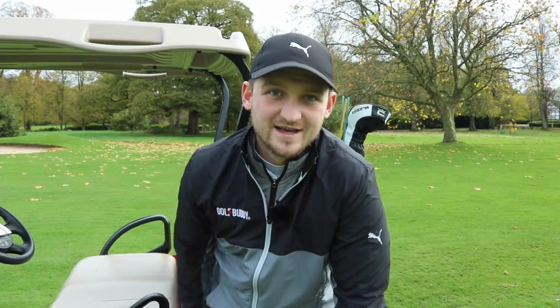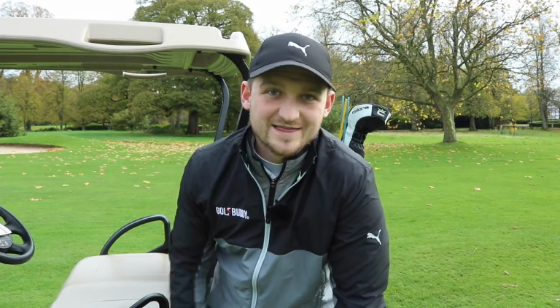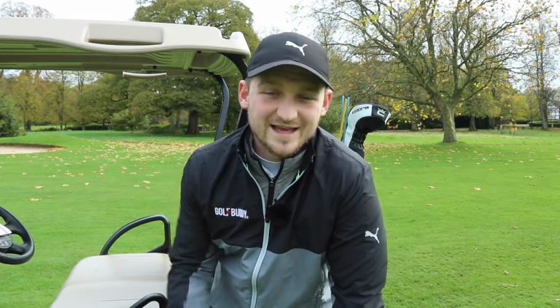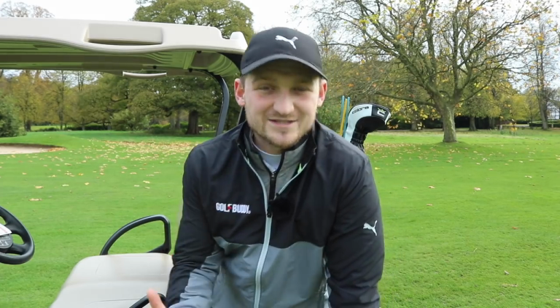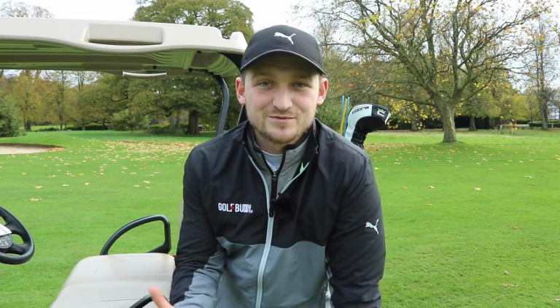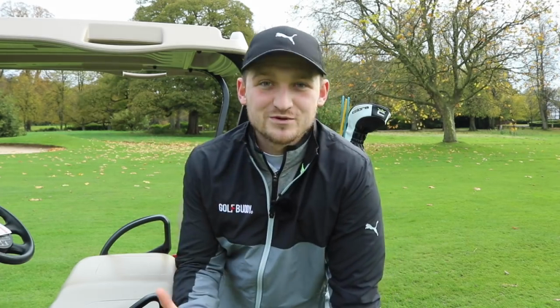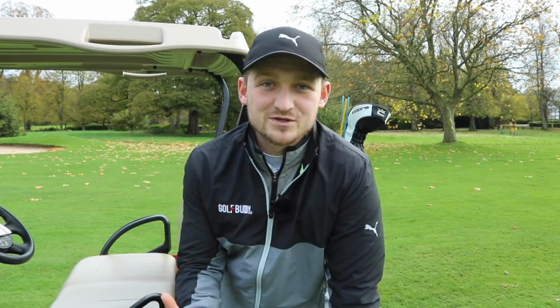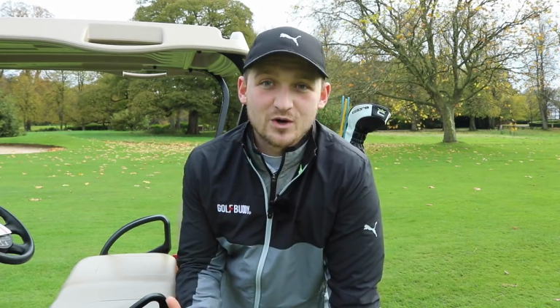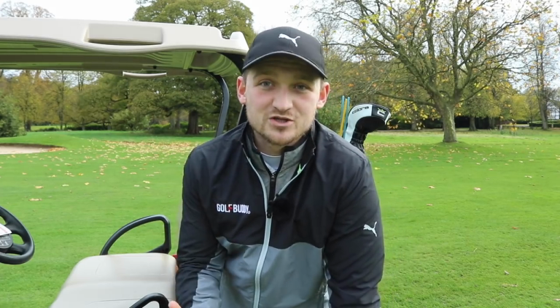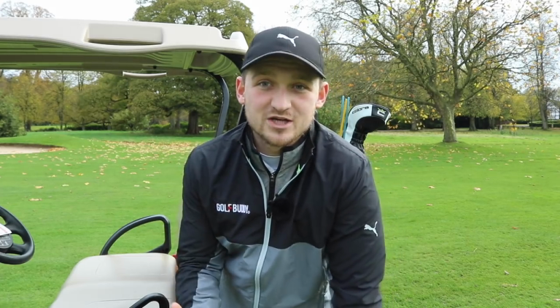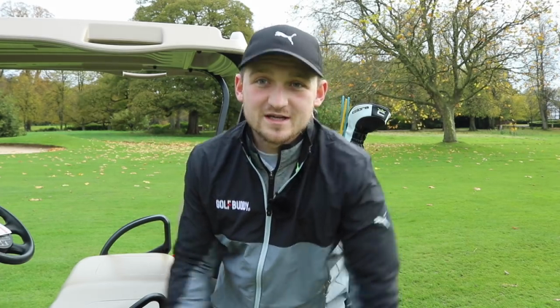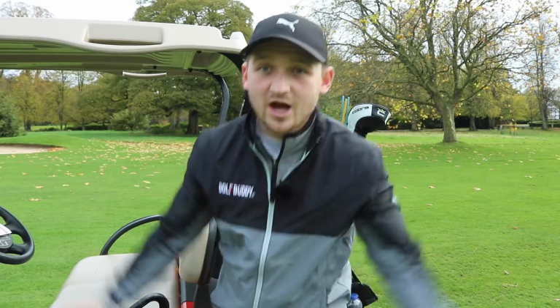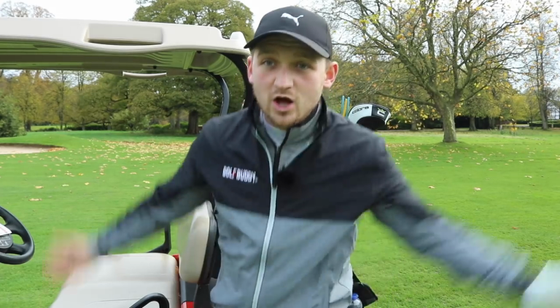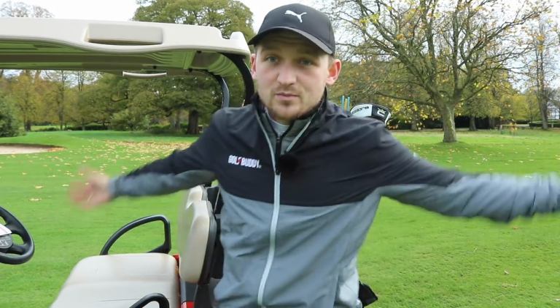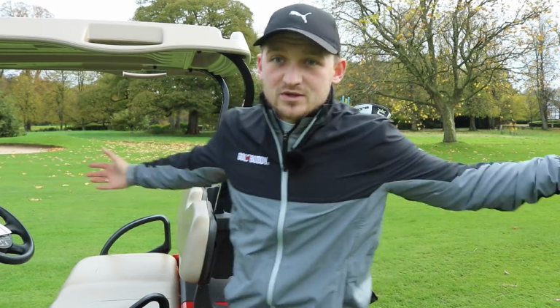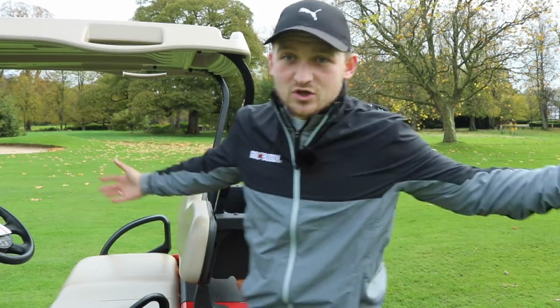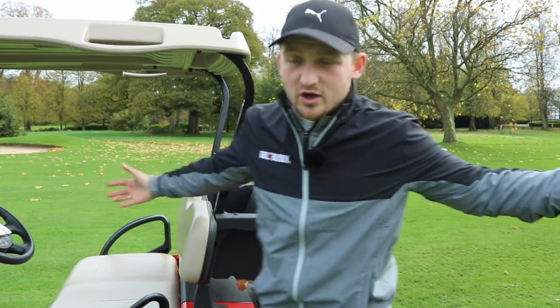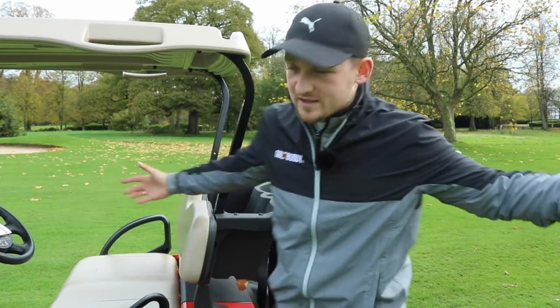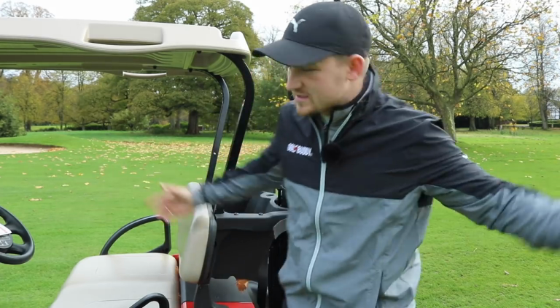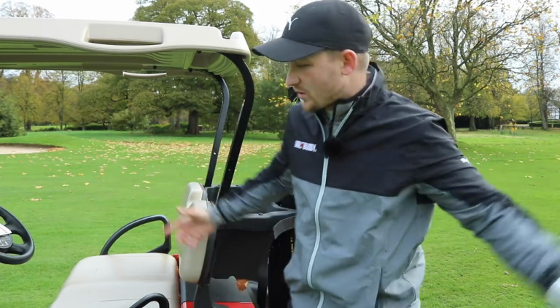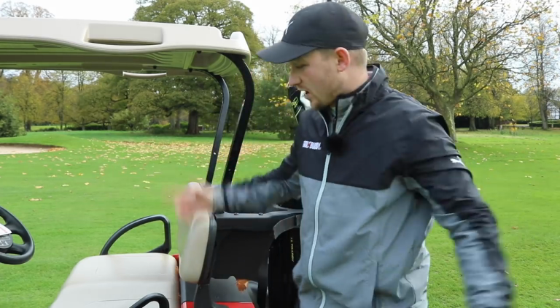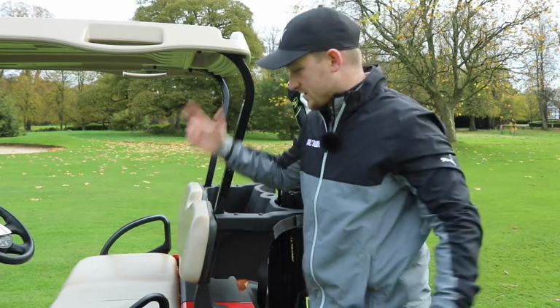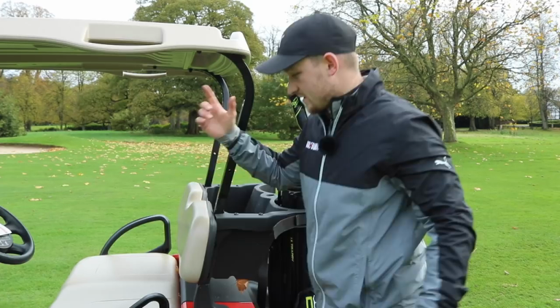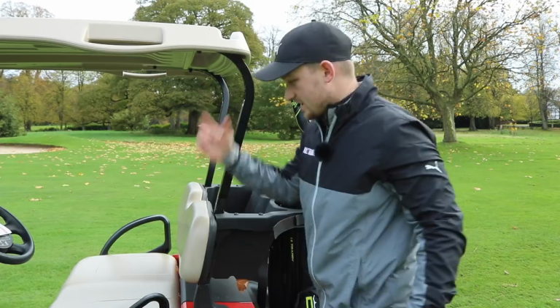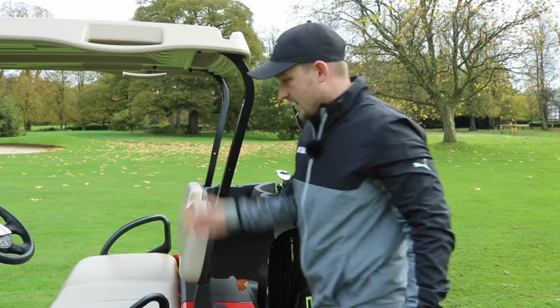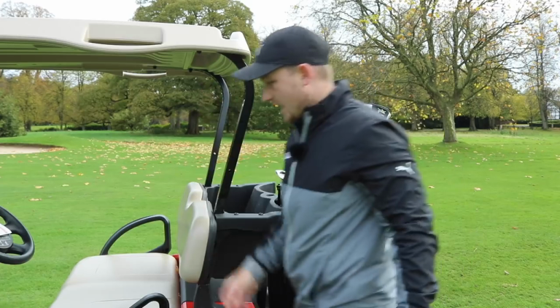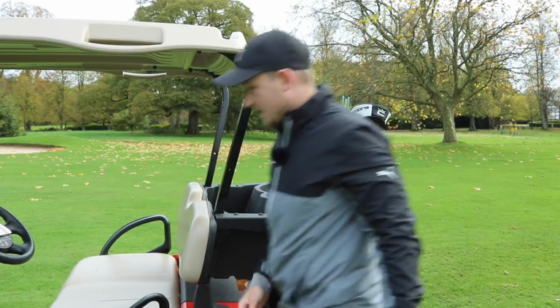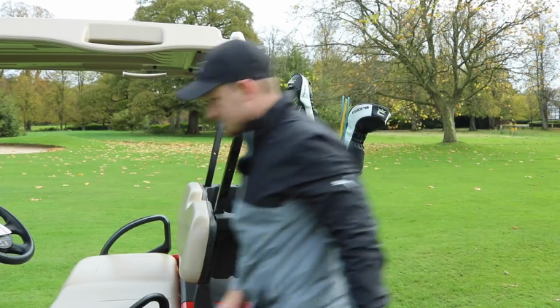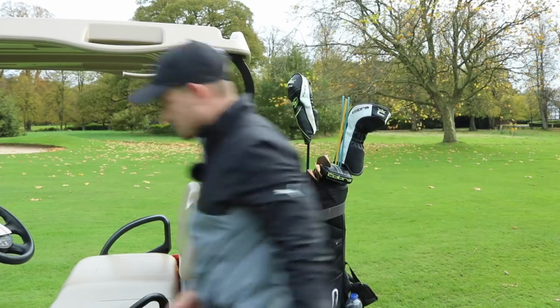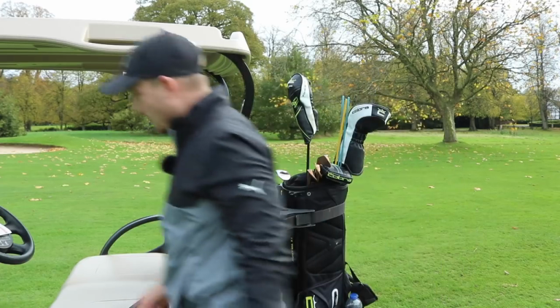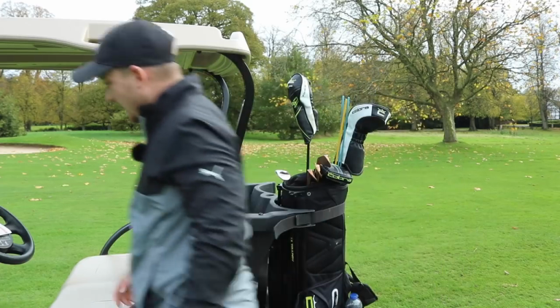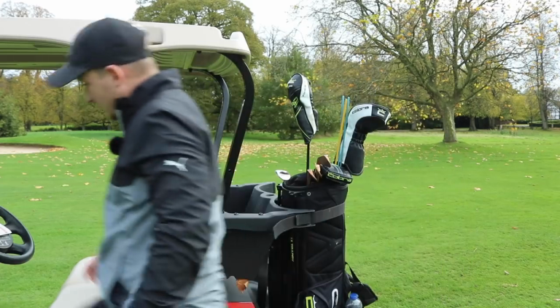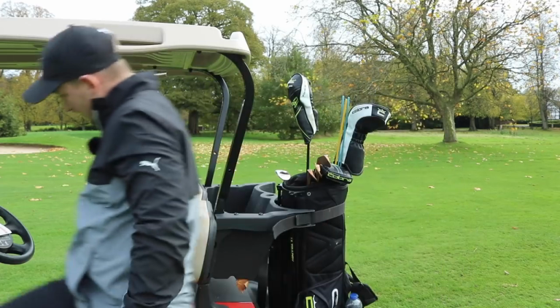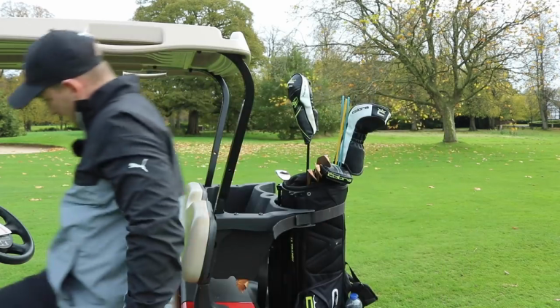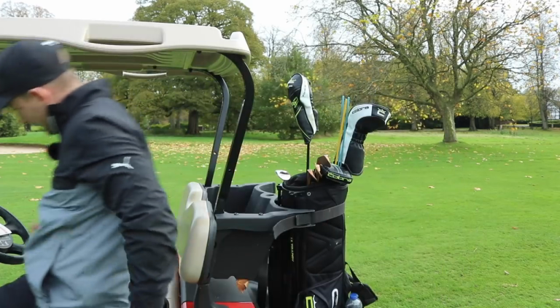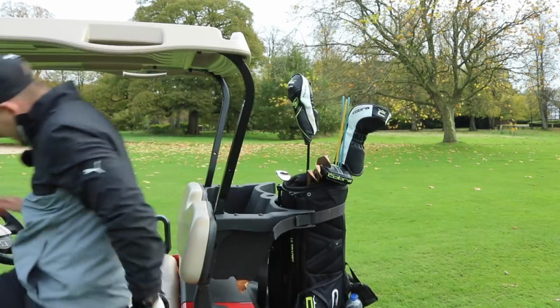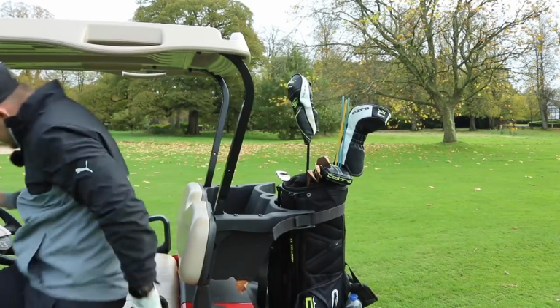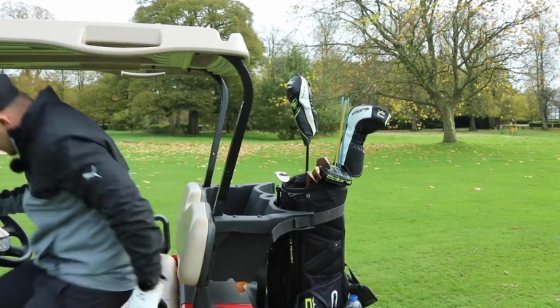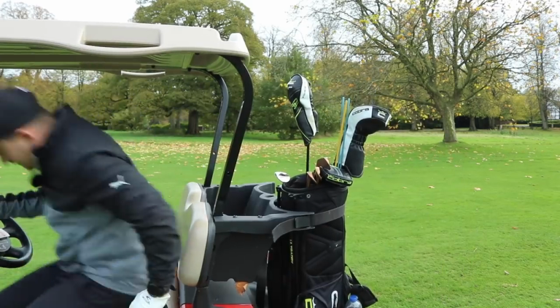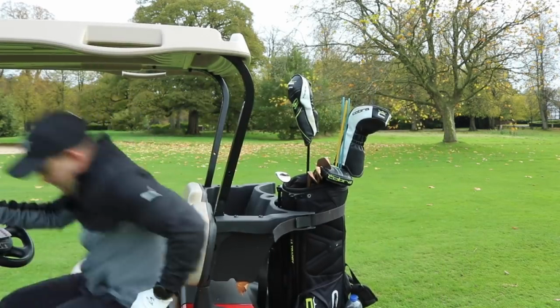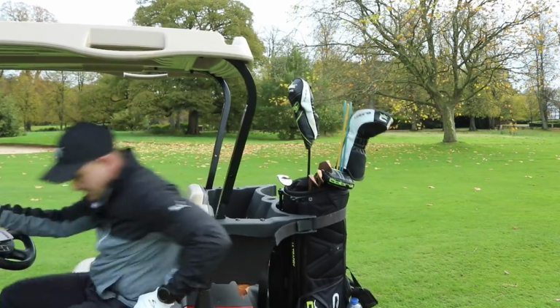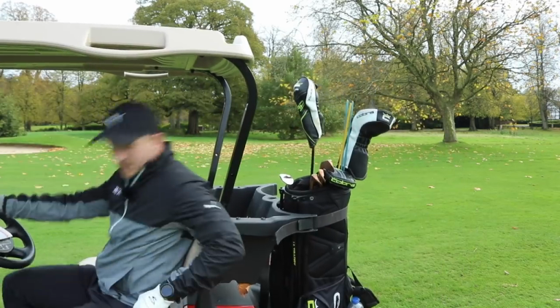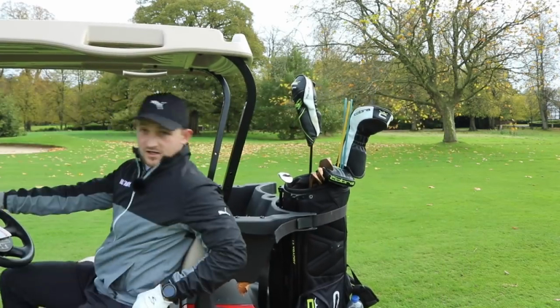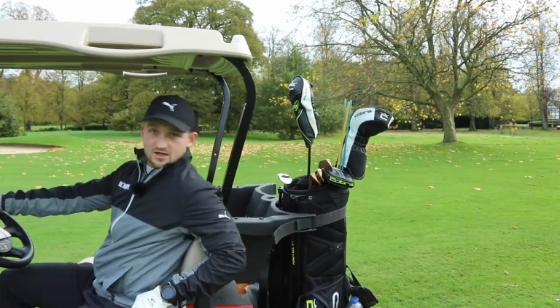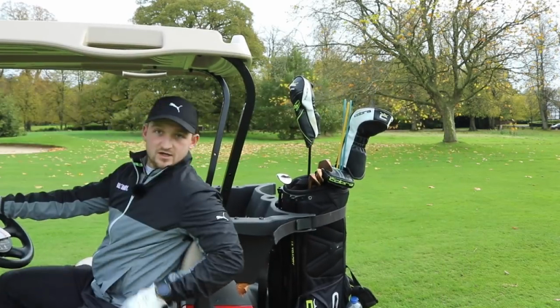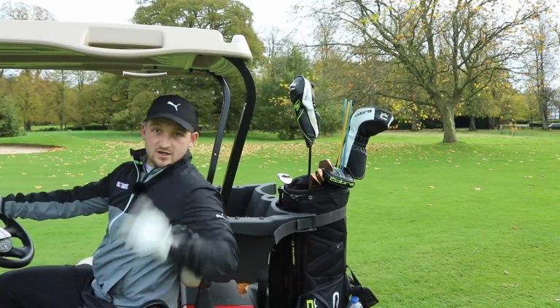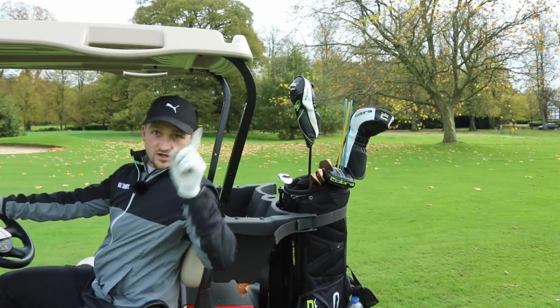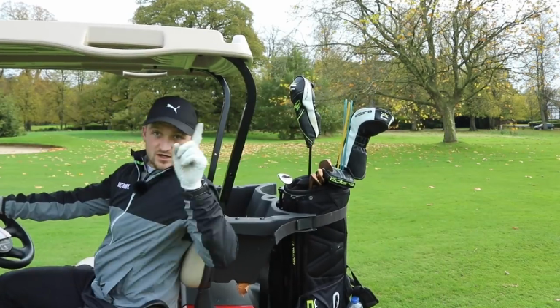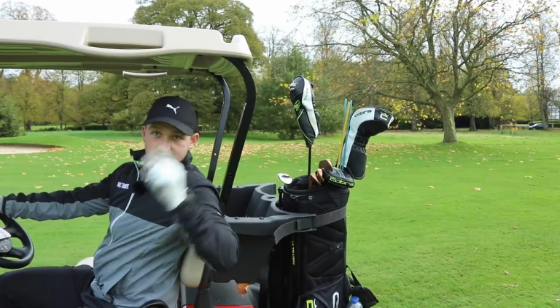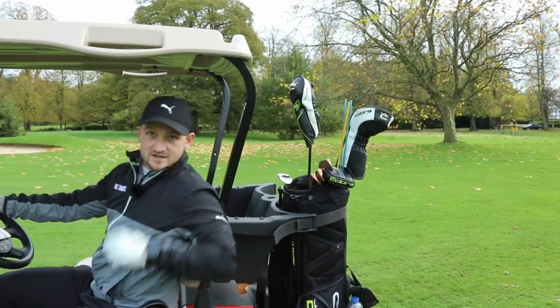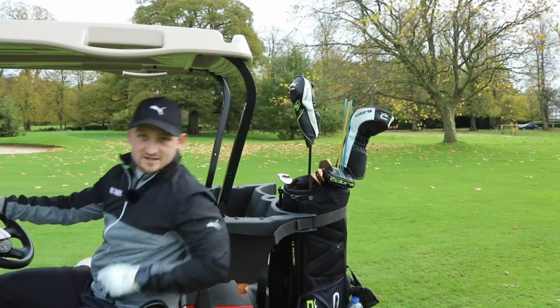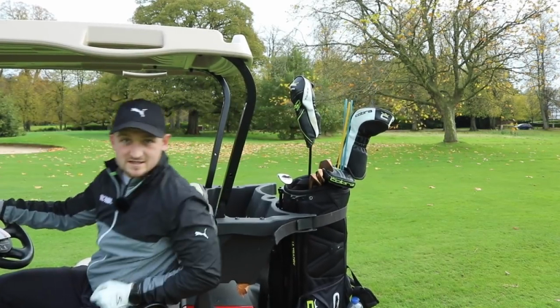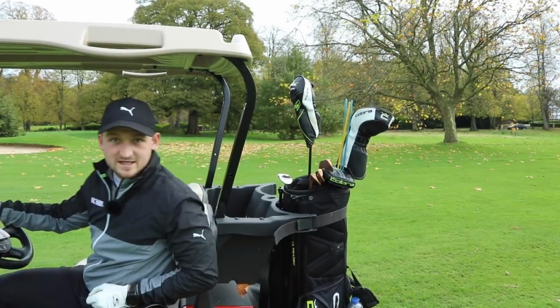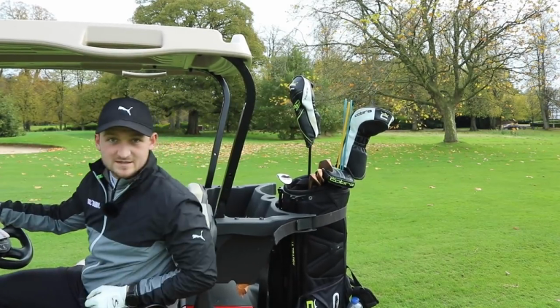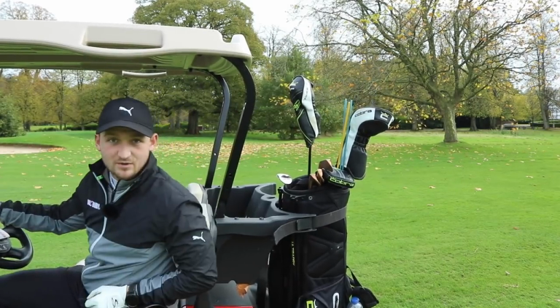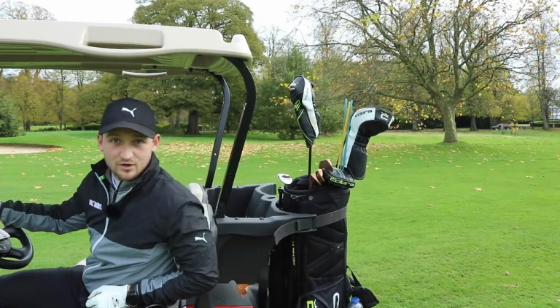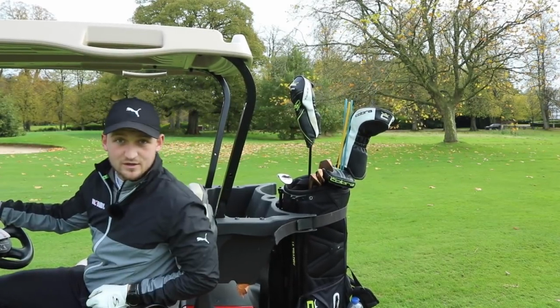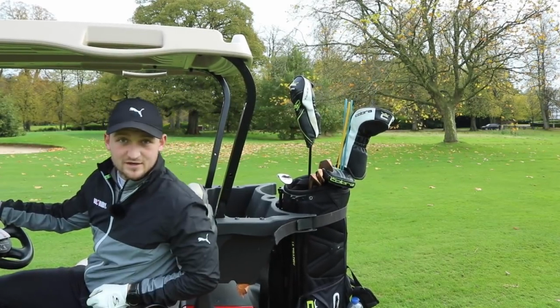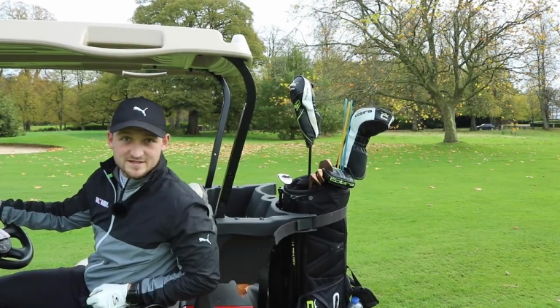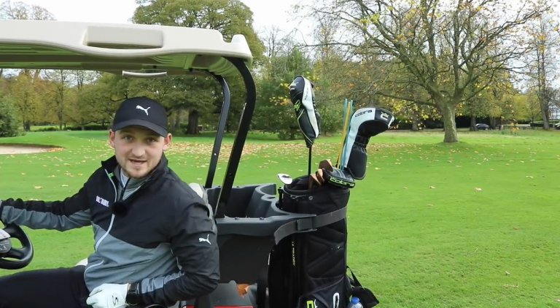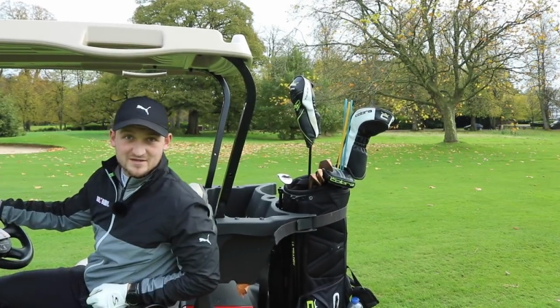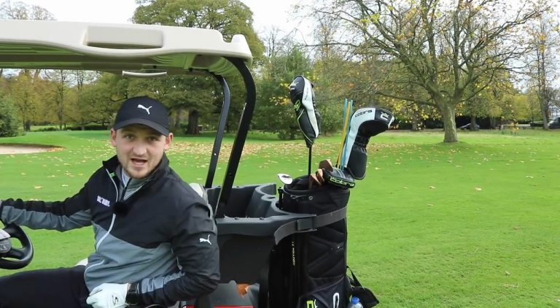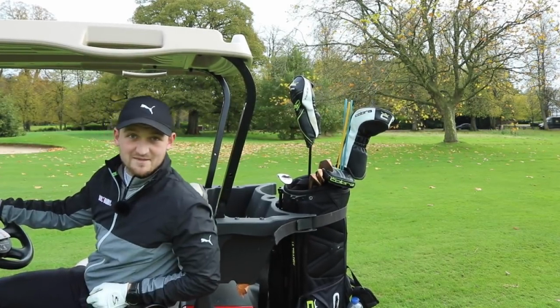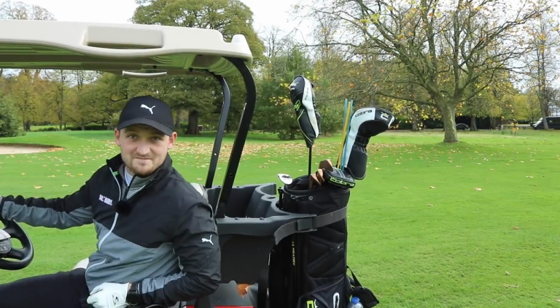Thanks so much for watching. I hope you enjoyed this one. See you tomorrow at the same time.